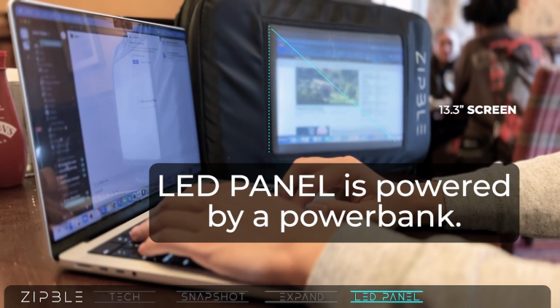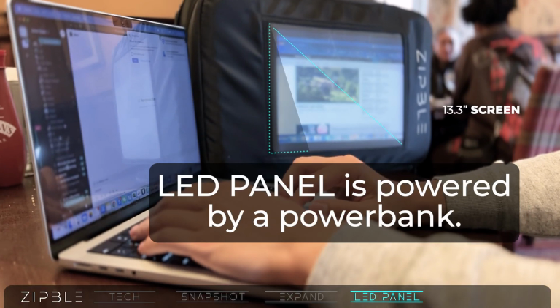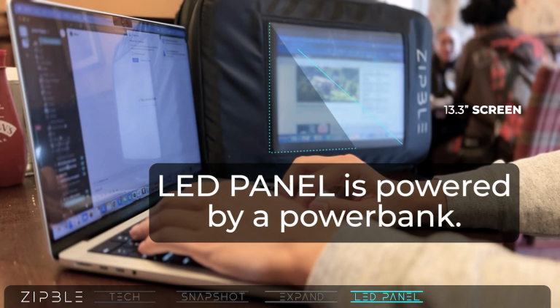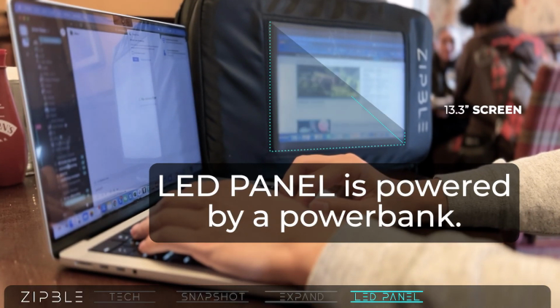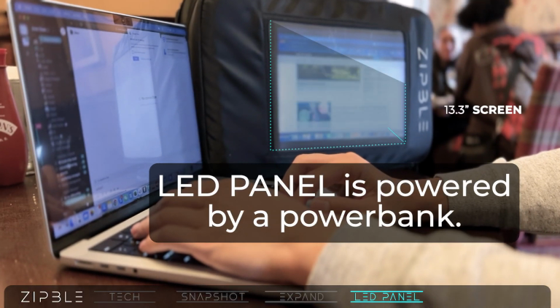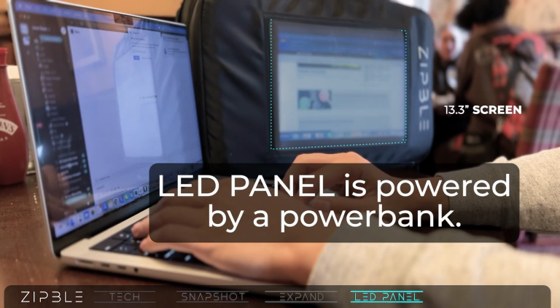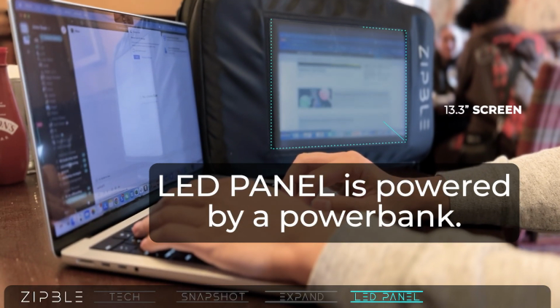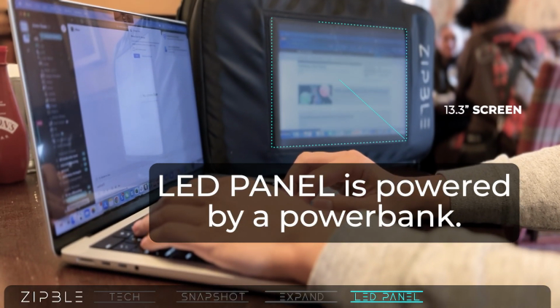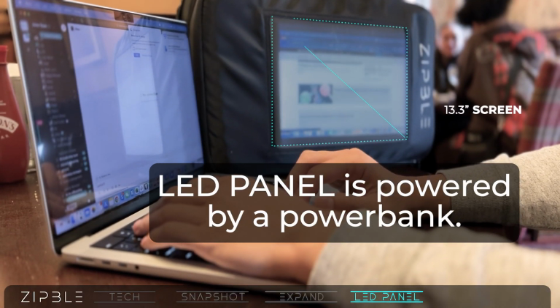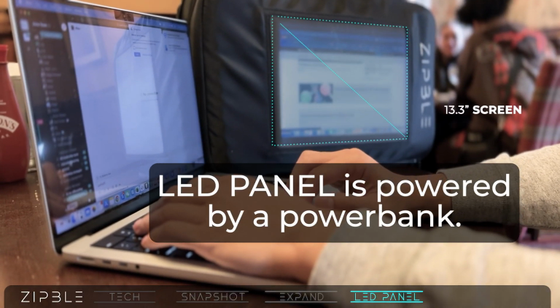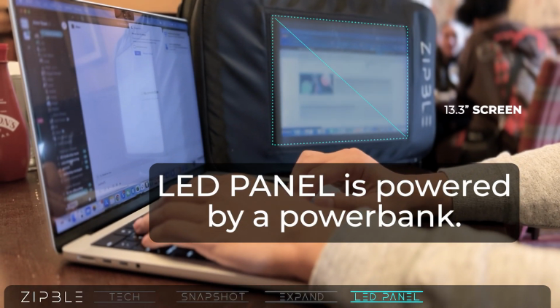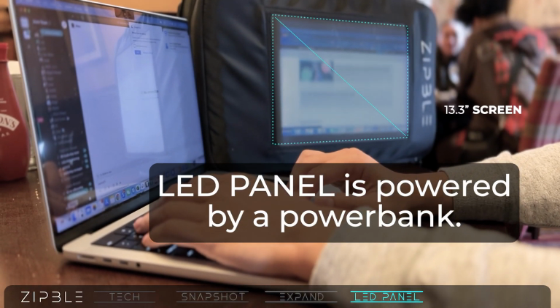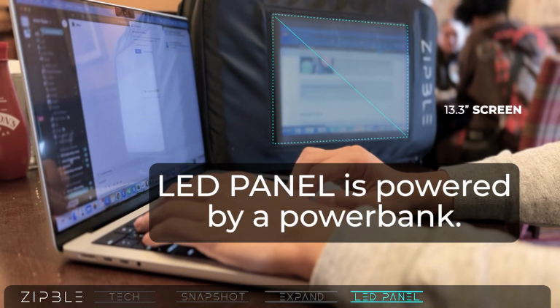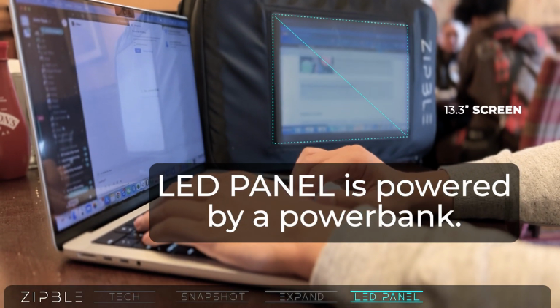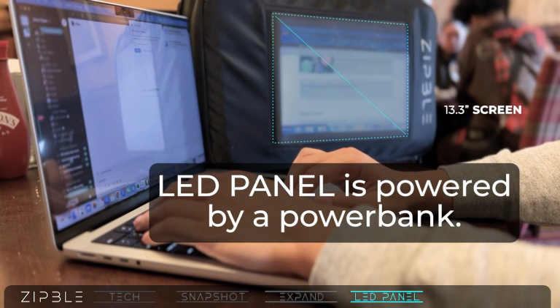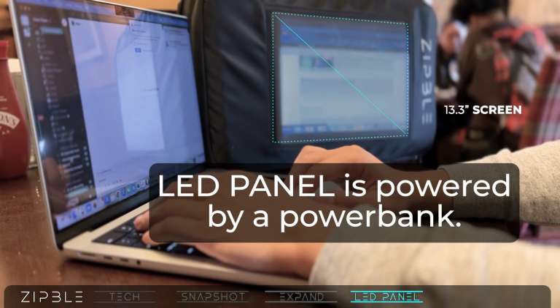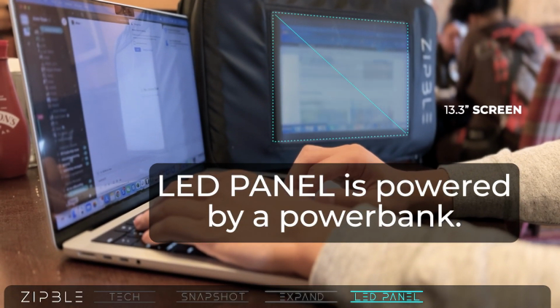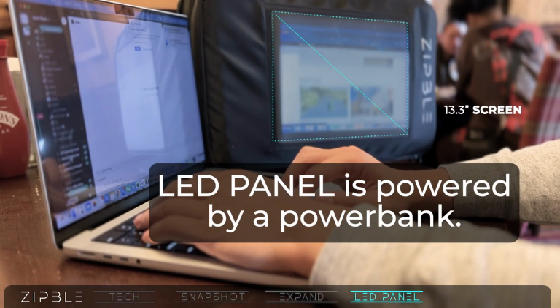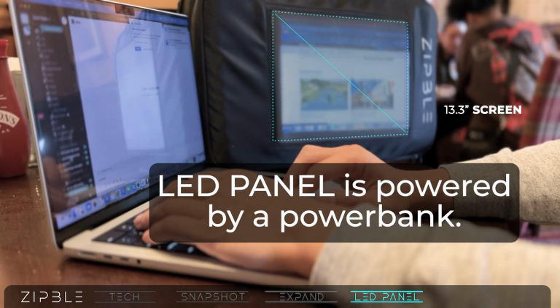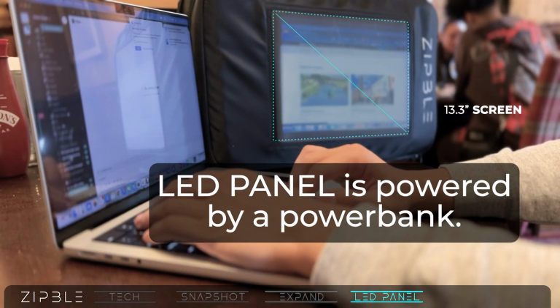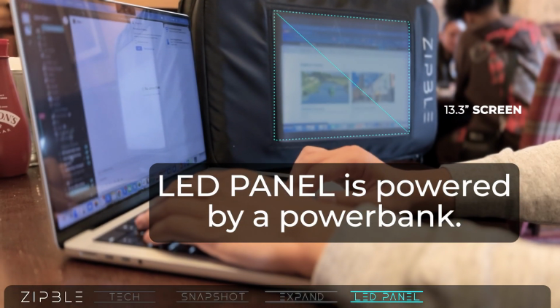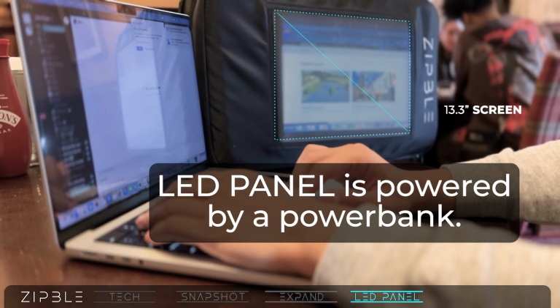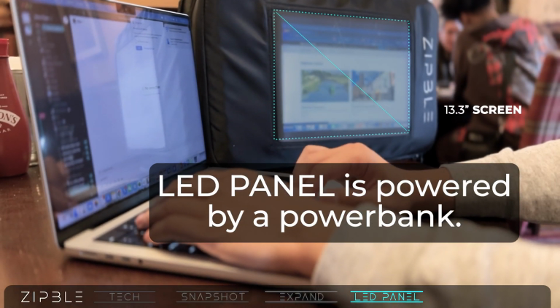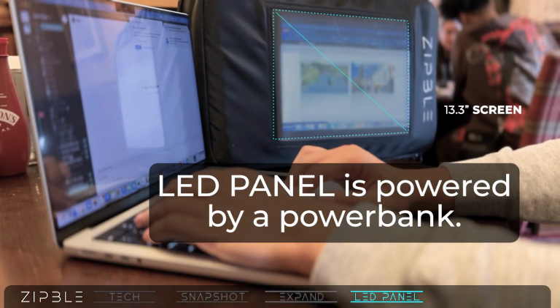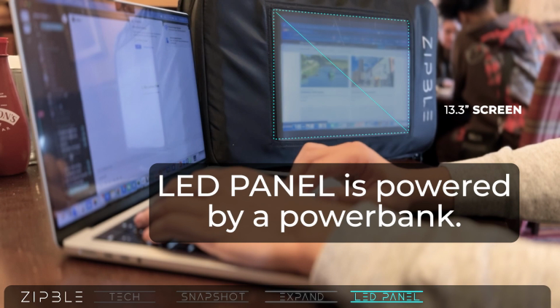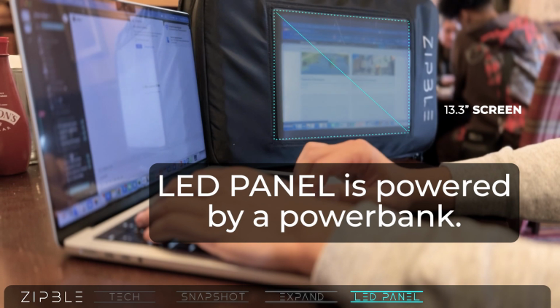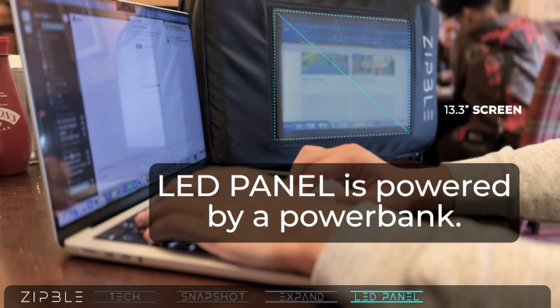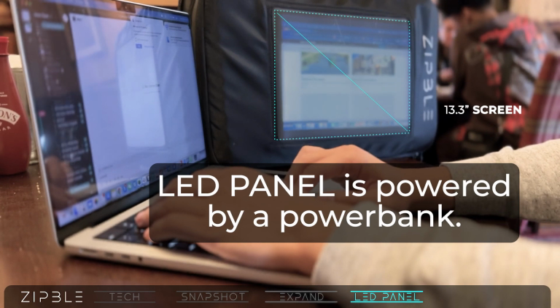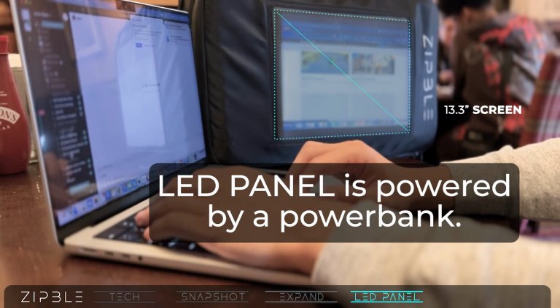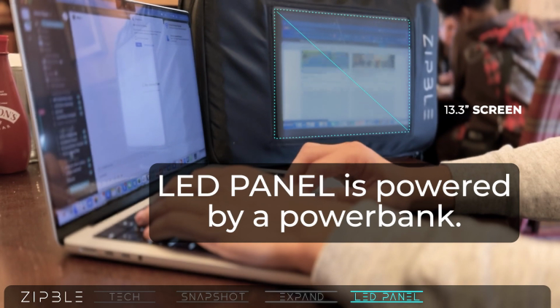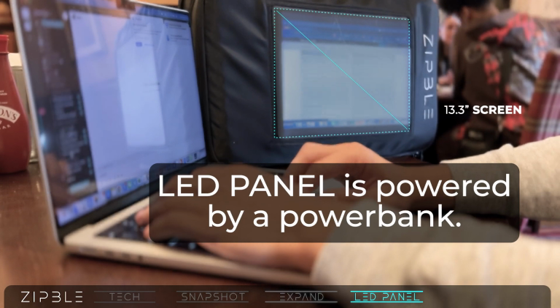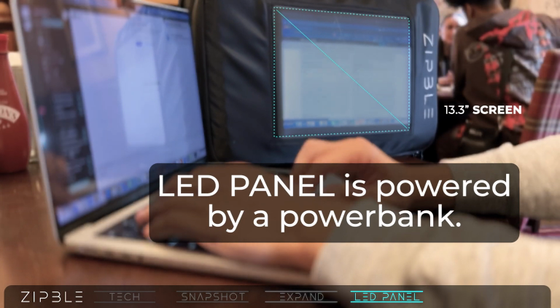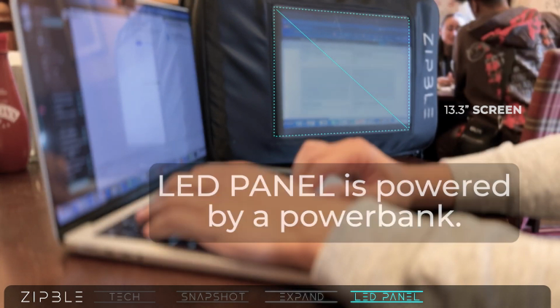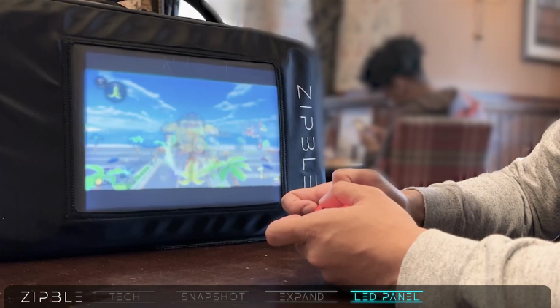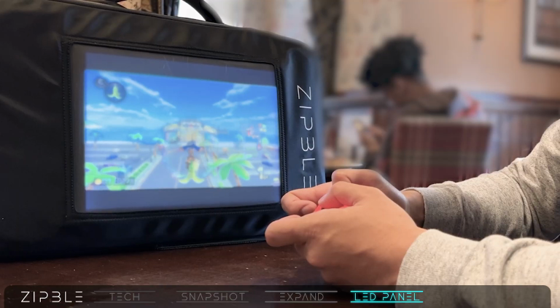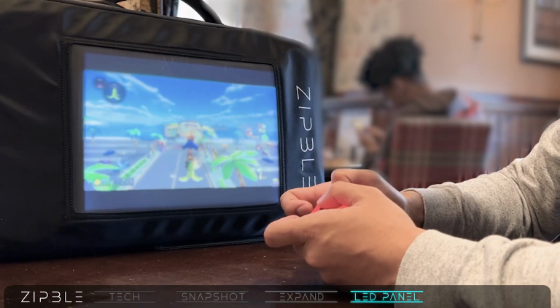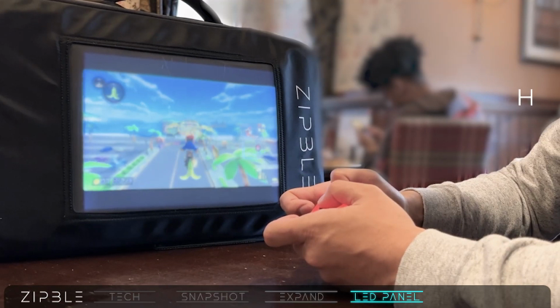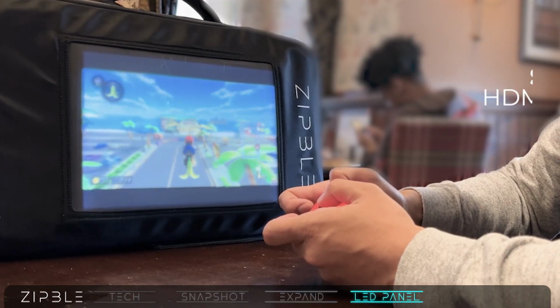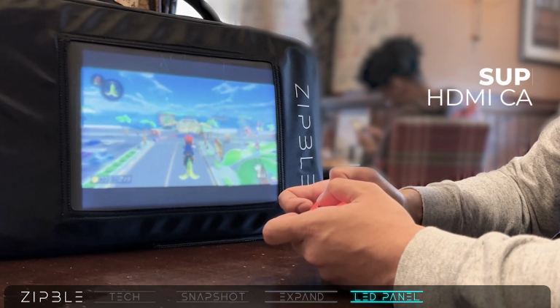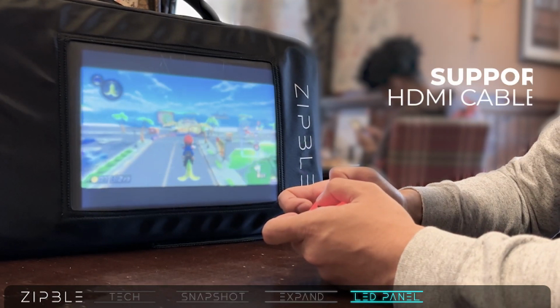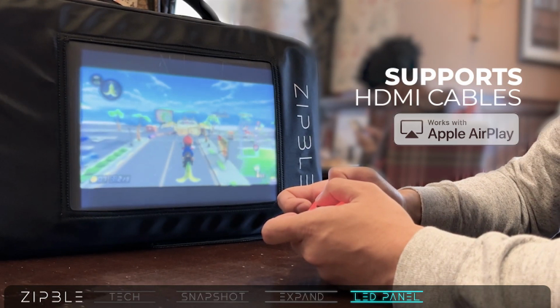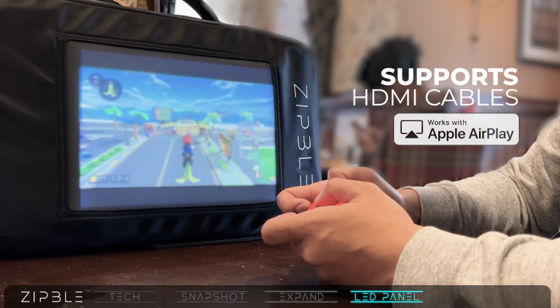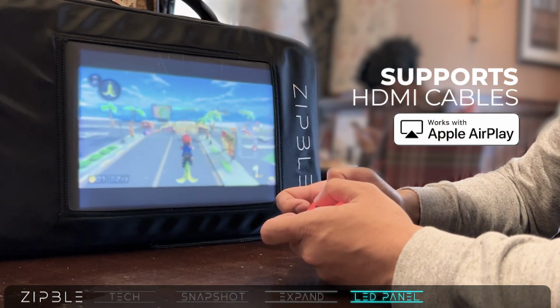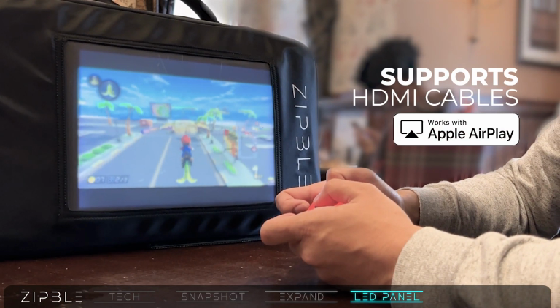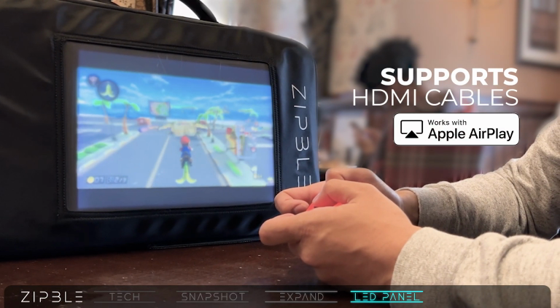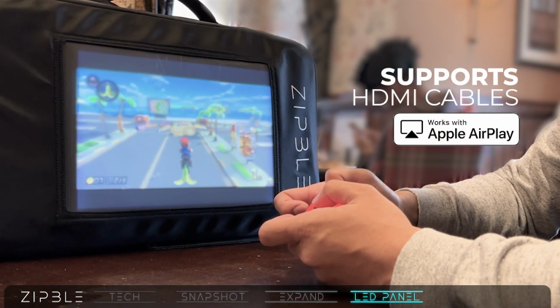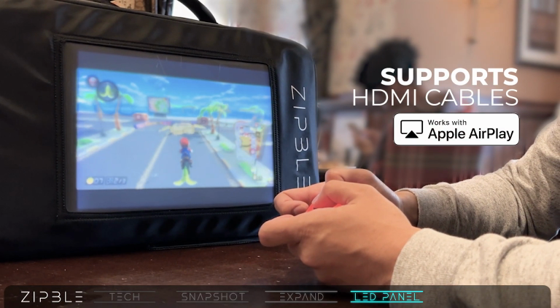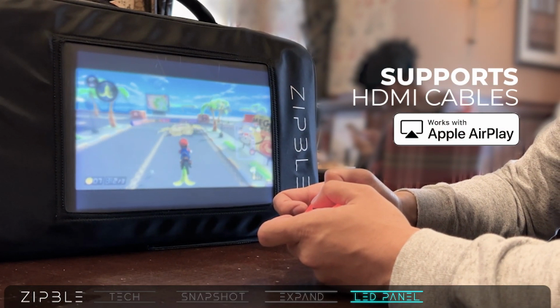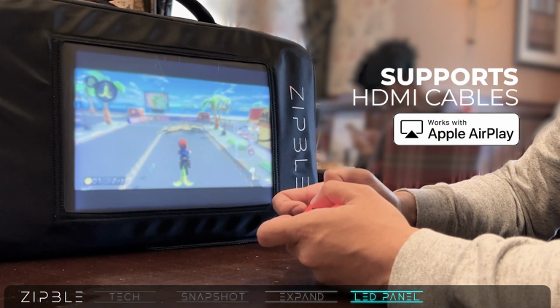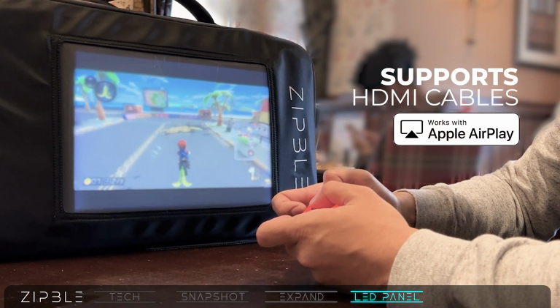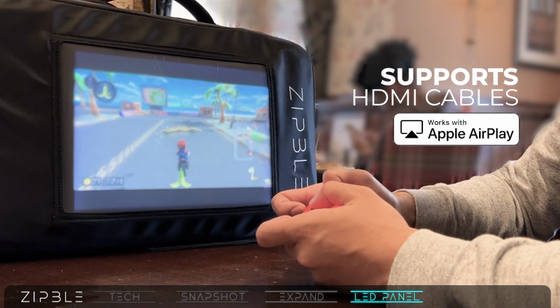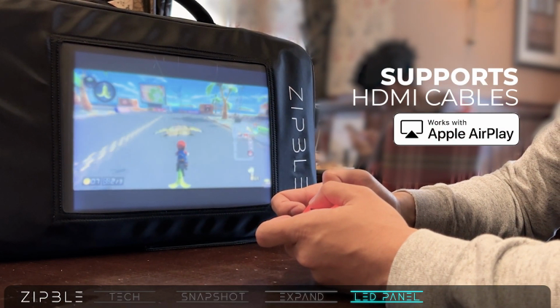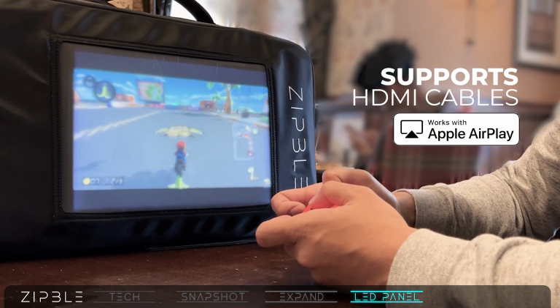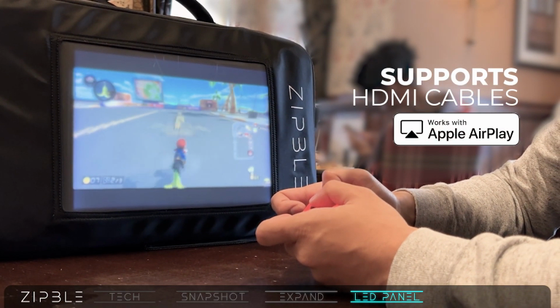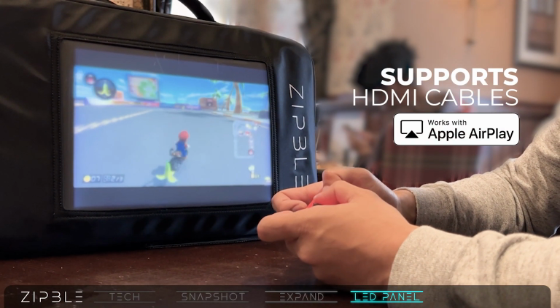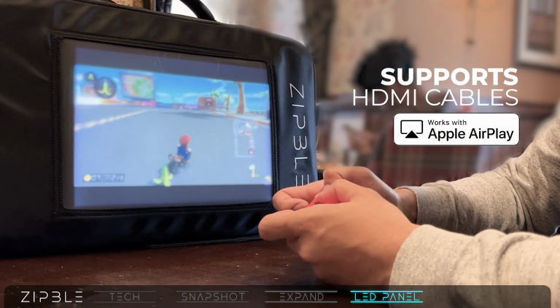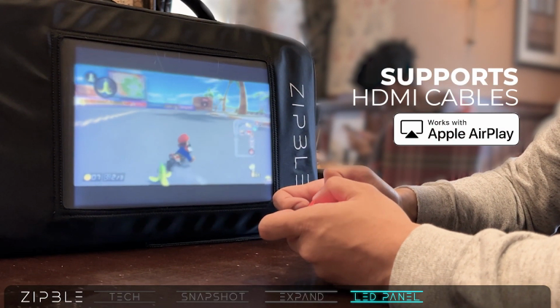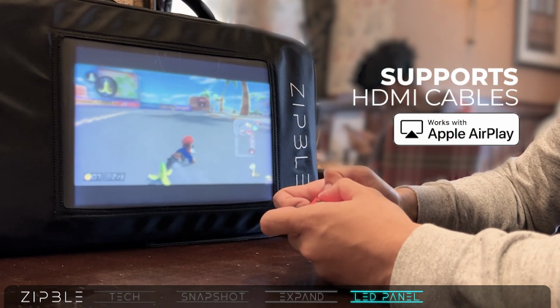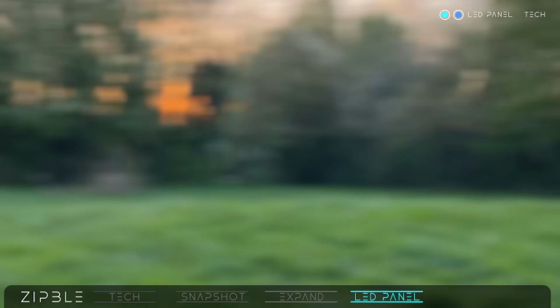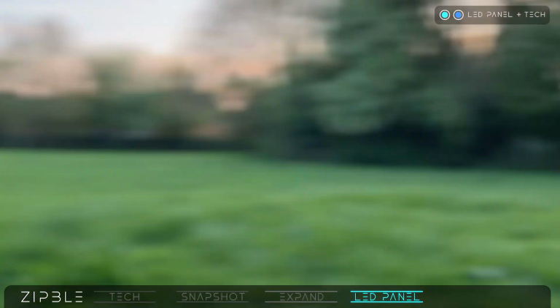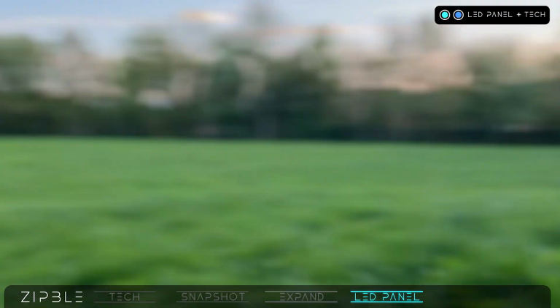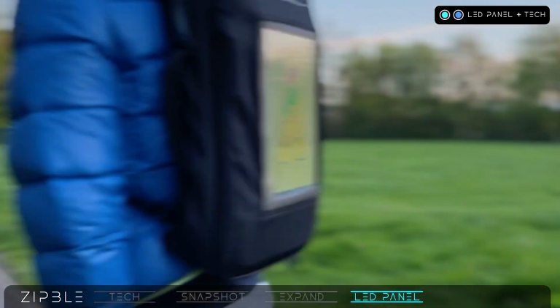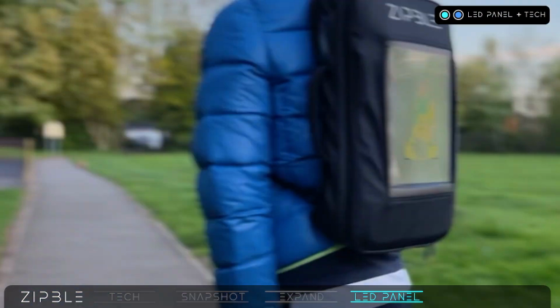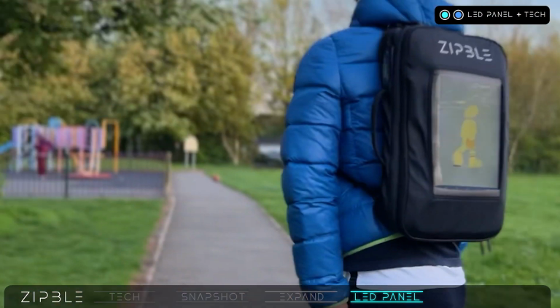The LED bag panel is powered by a power bank. Connect any devices that support HDMI and use it on the go.